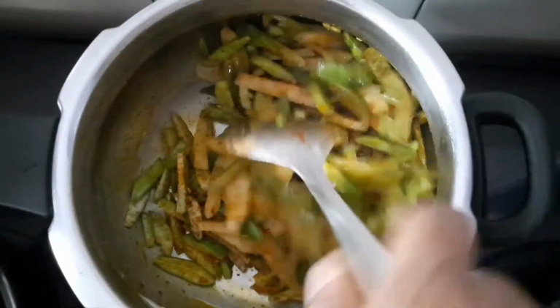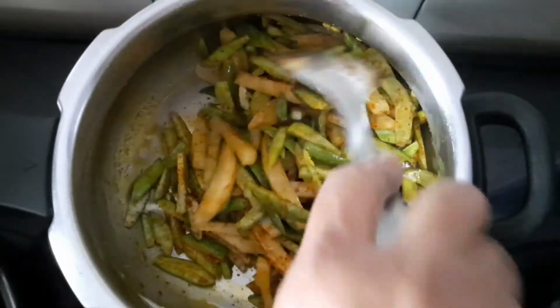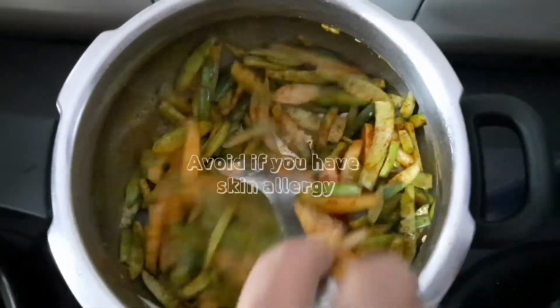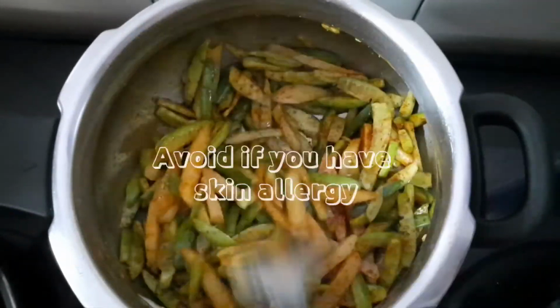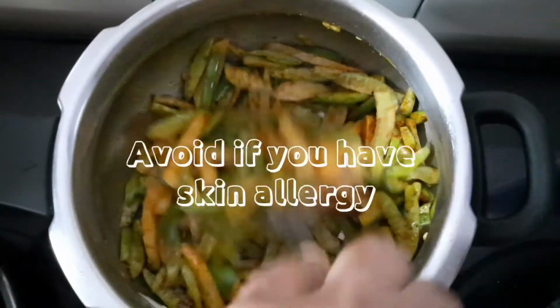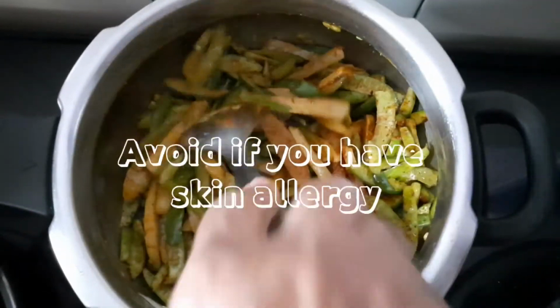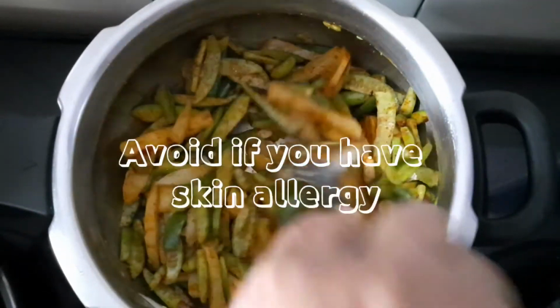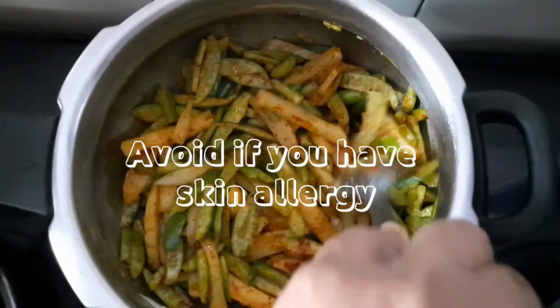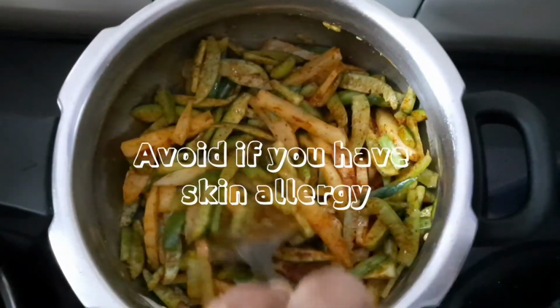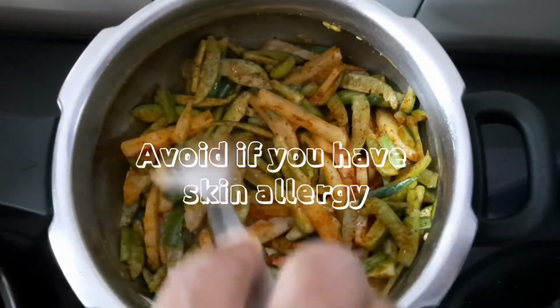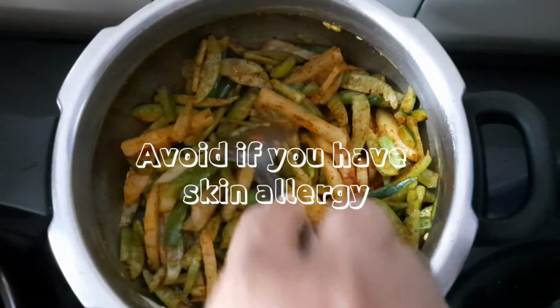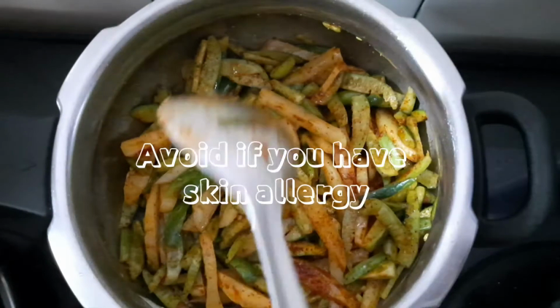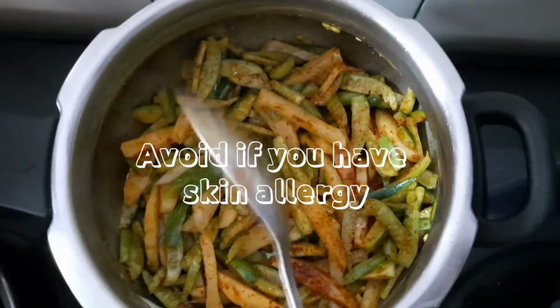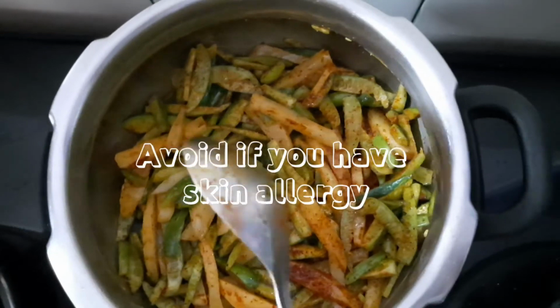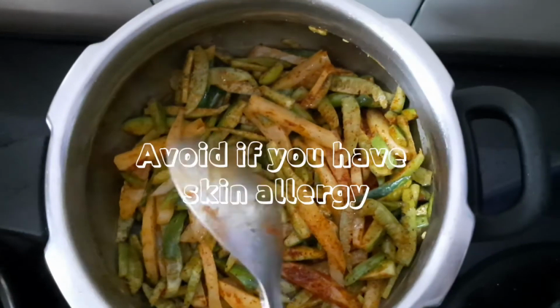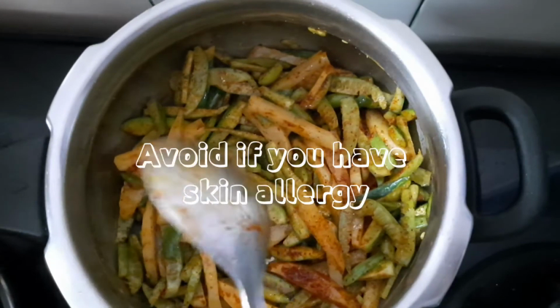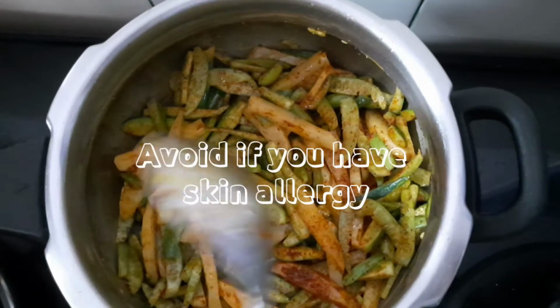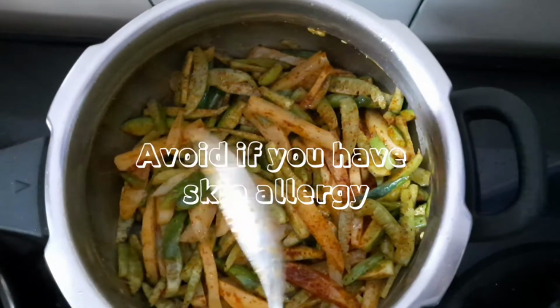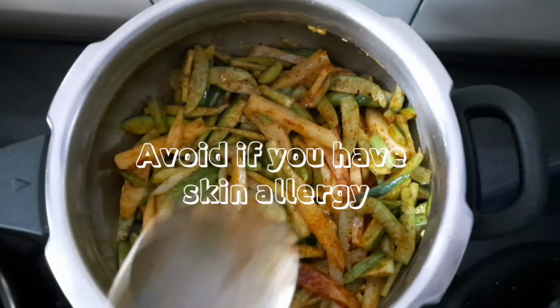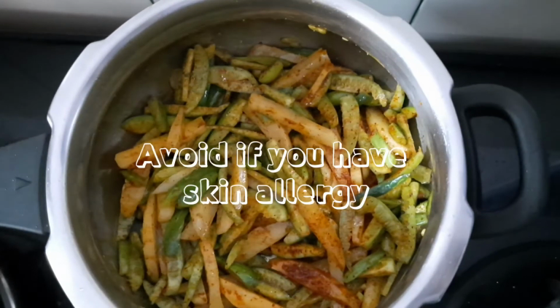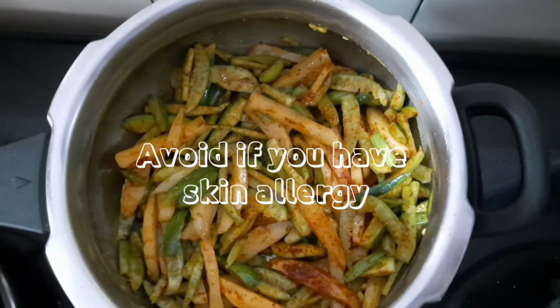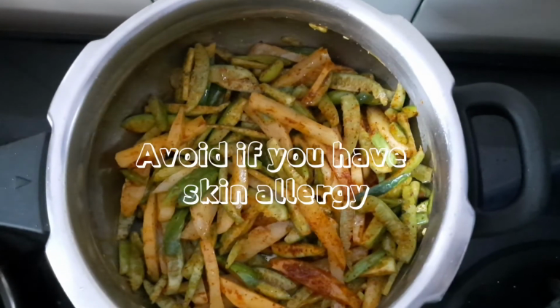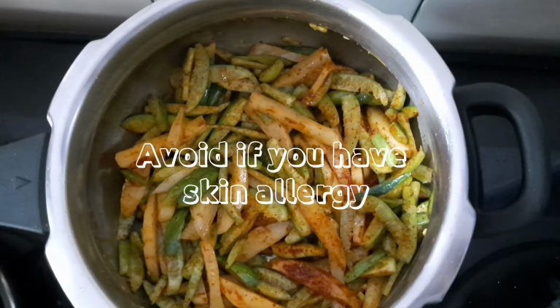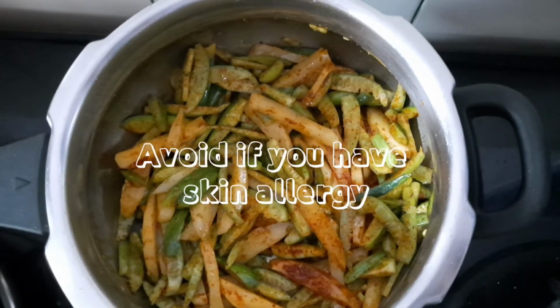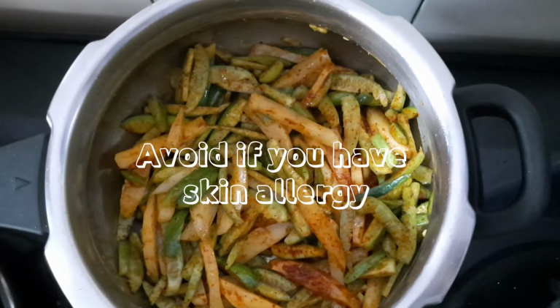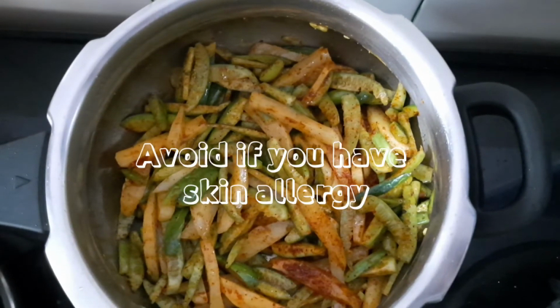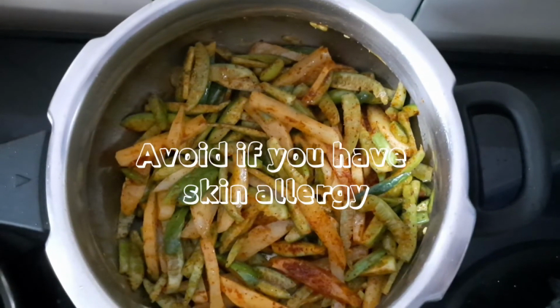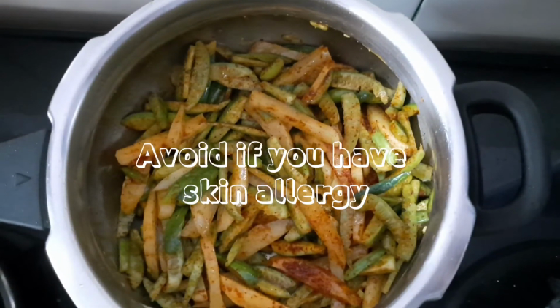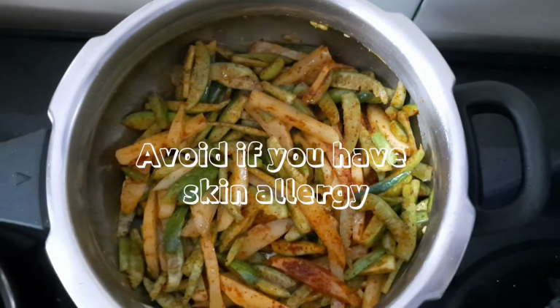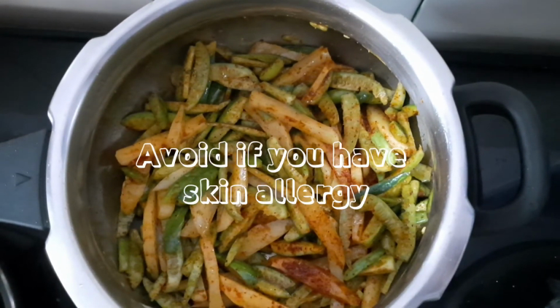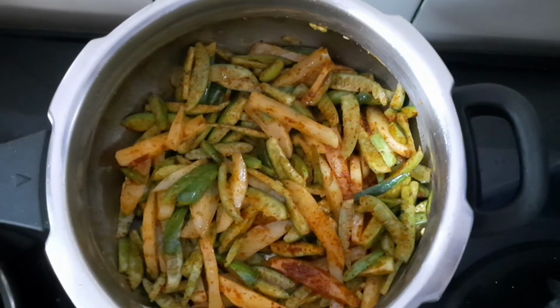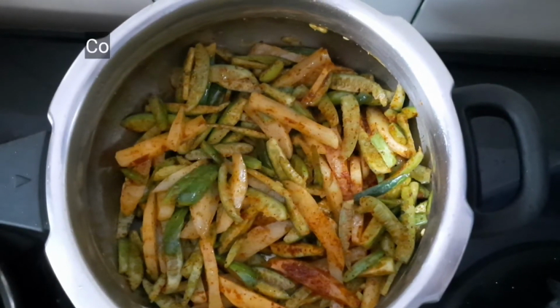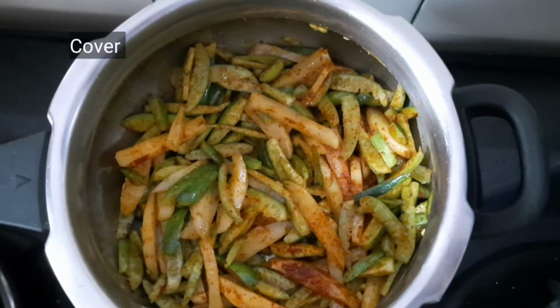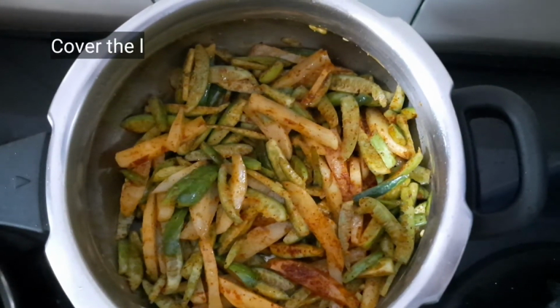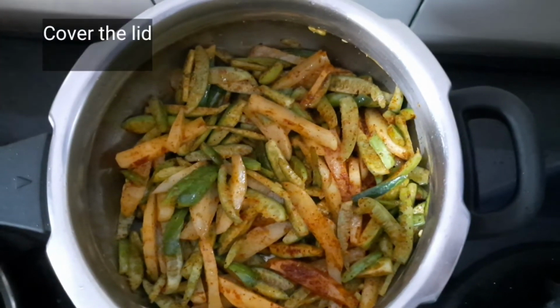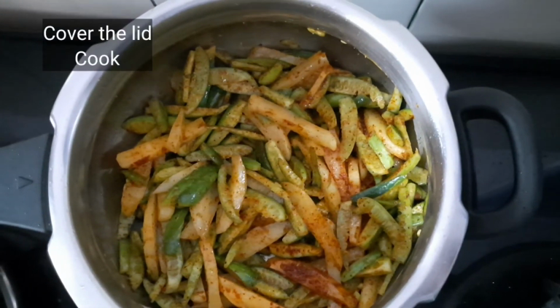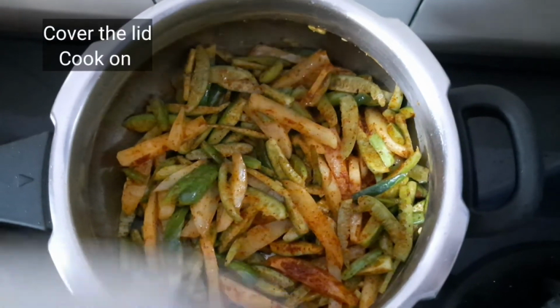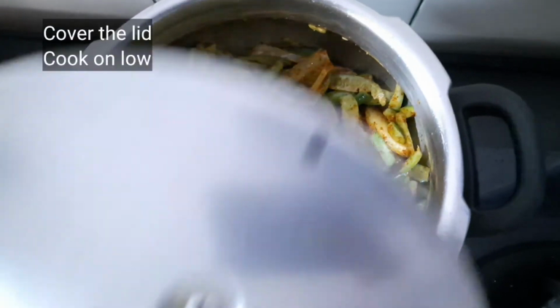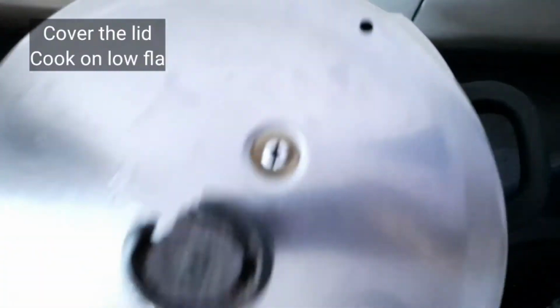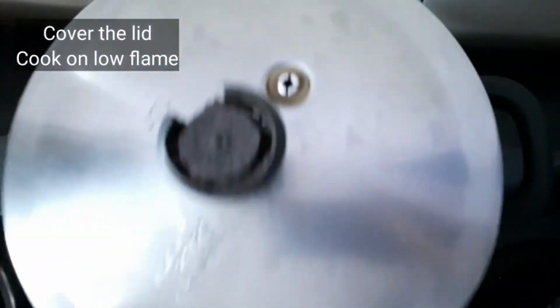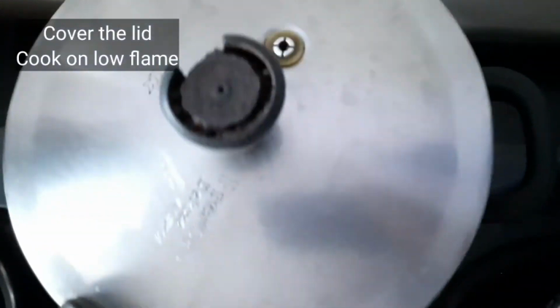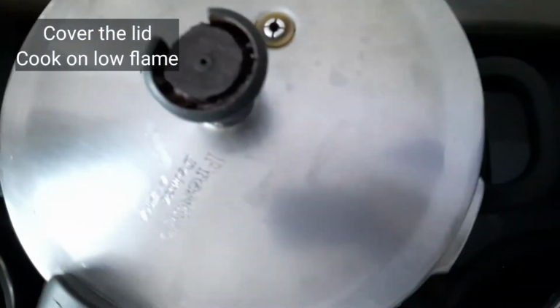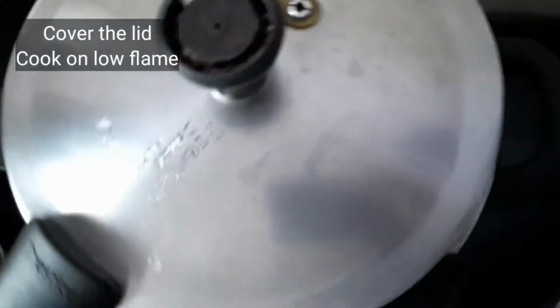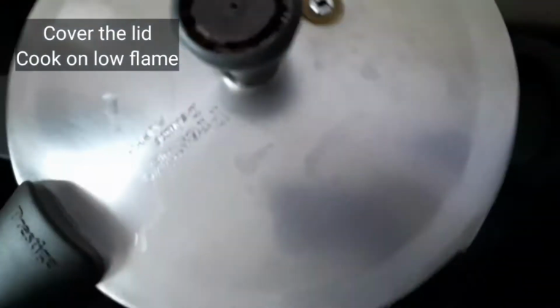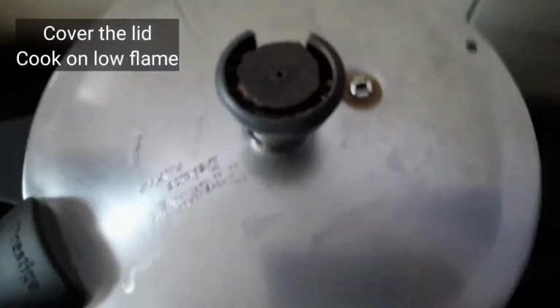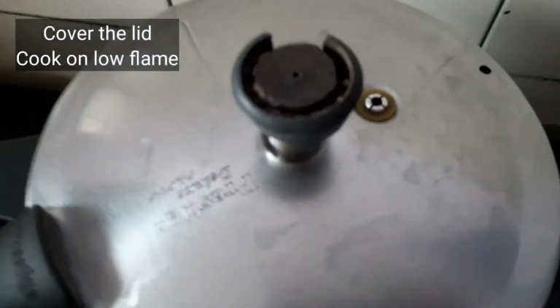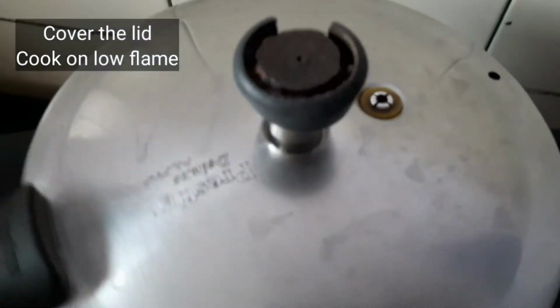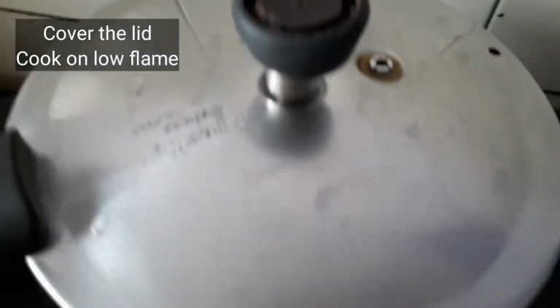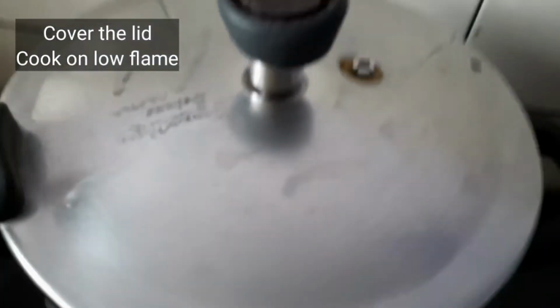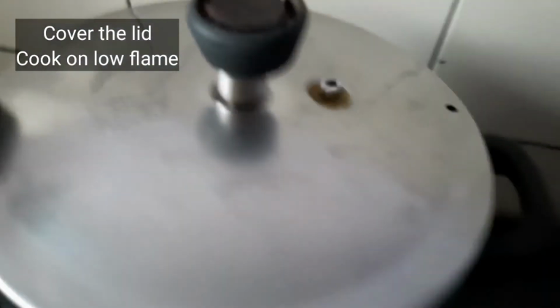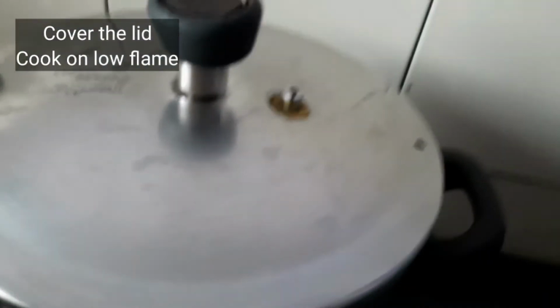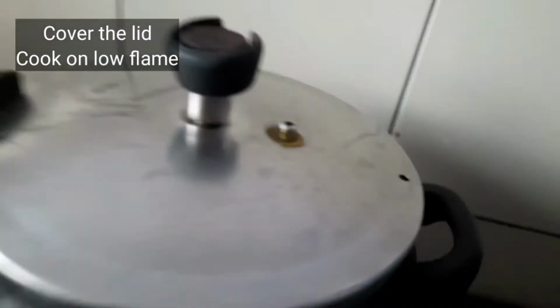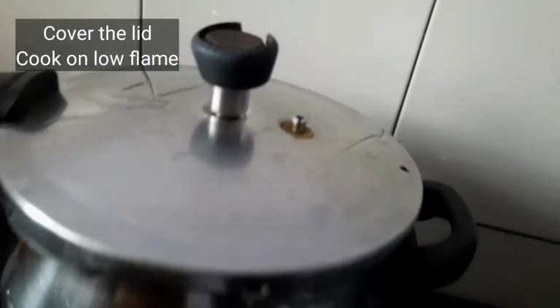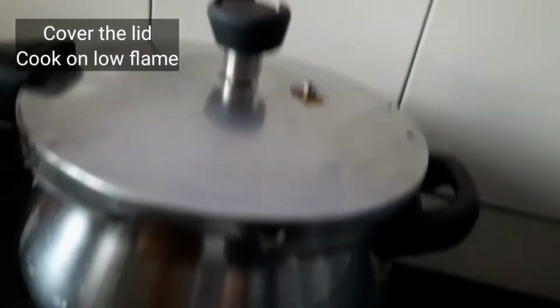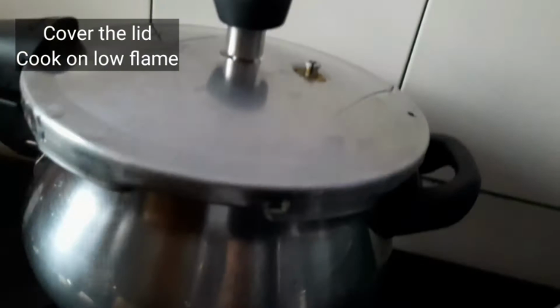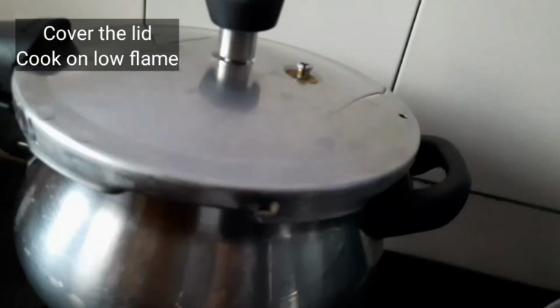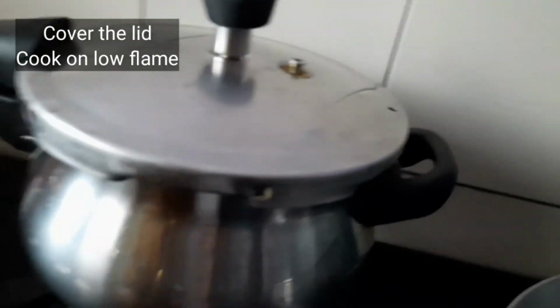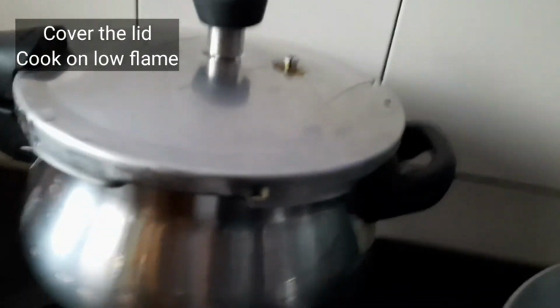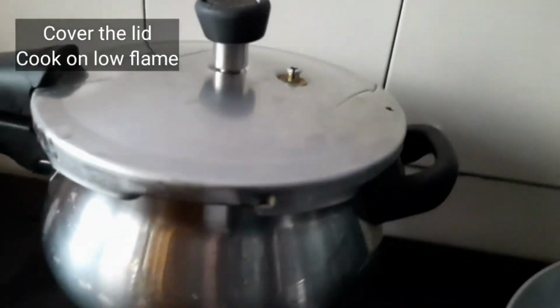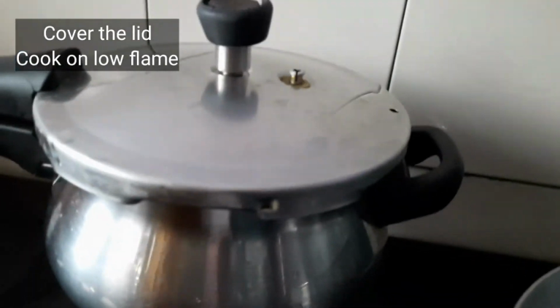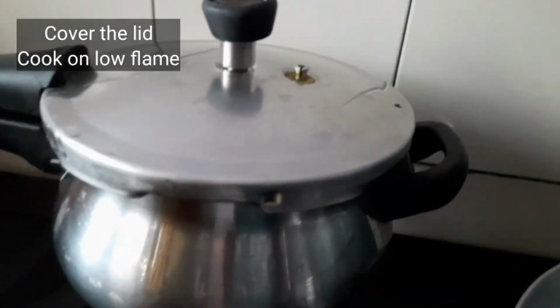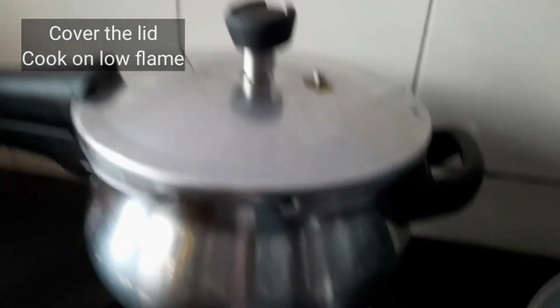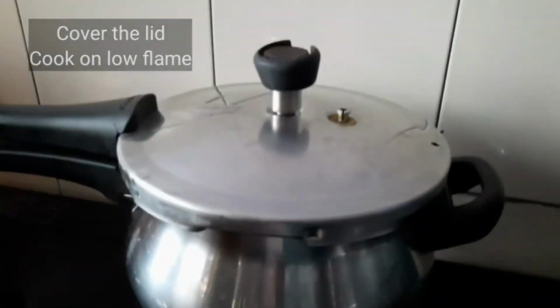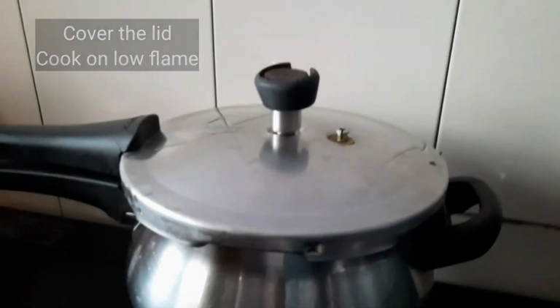People who are allergic to tendli may experience skin allergy, so be aware. Now cover the lid and cook on low flame till one whistle.